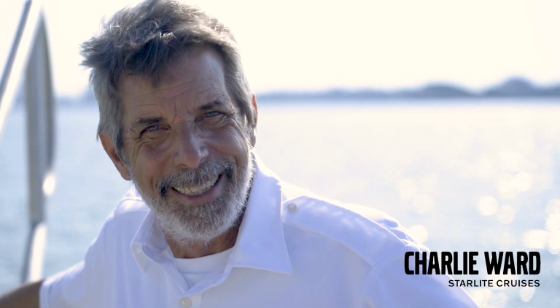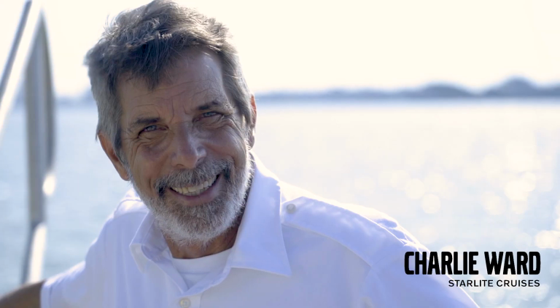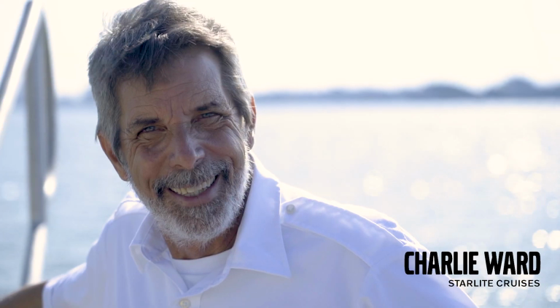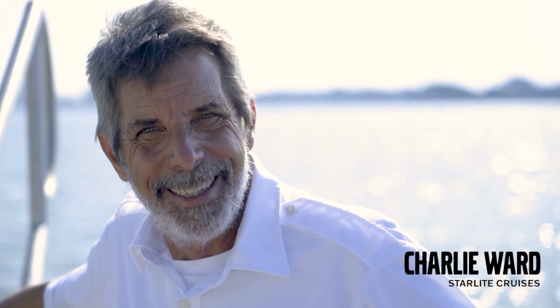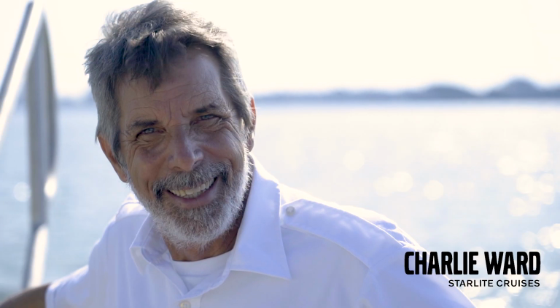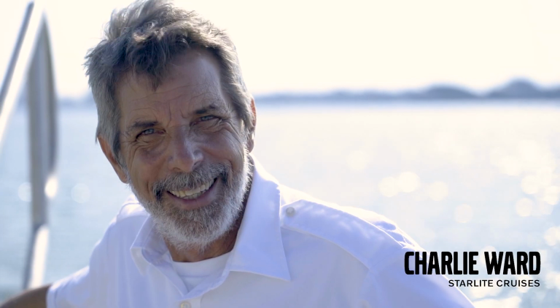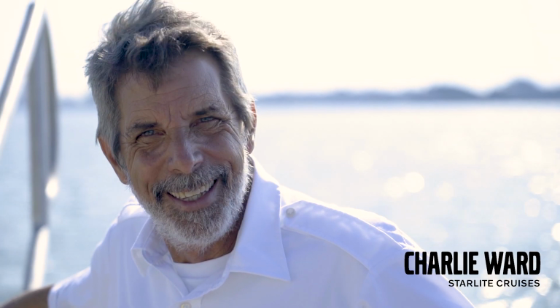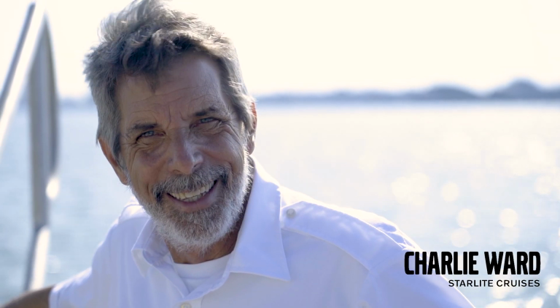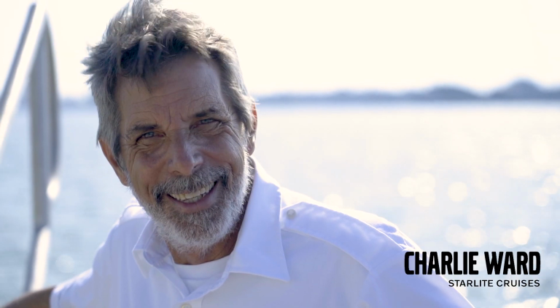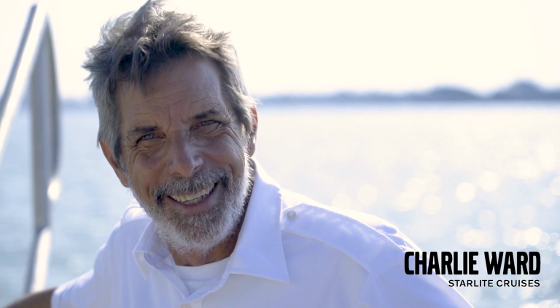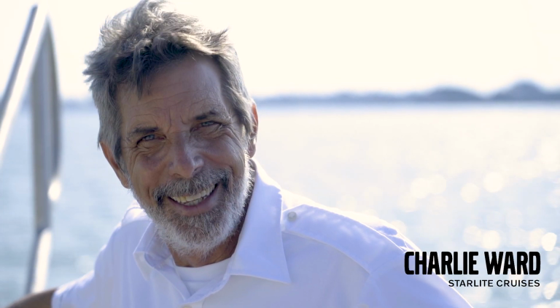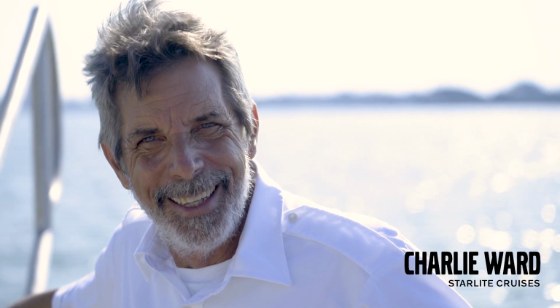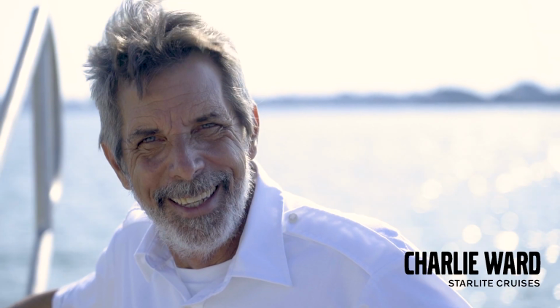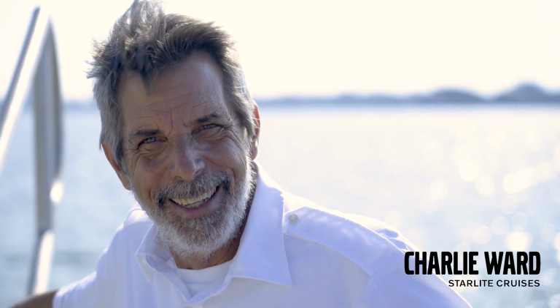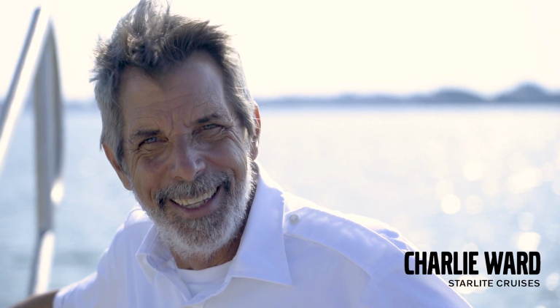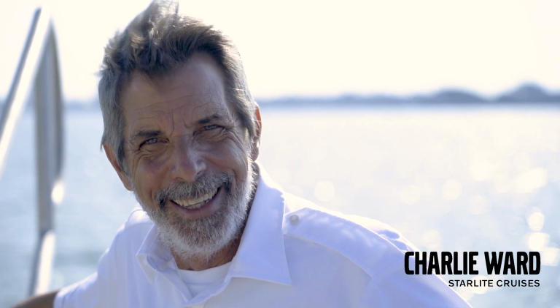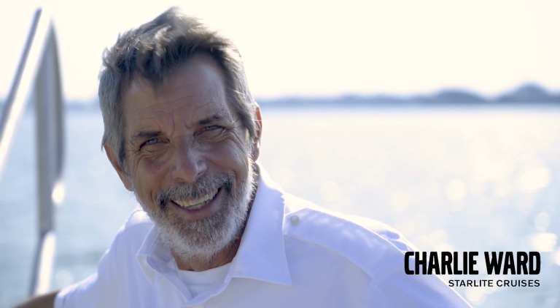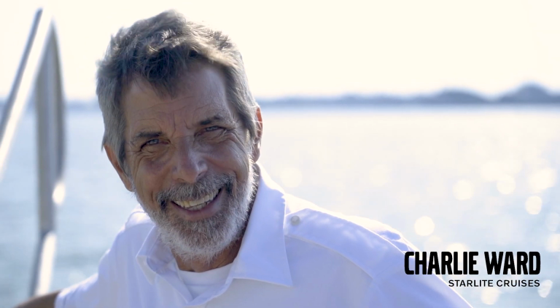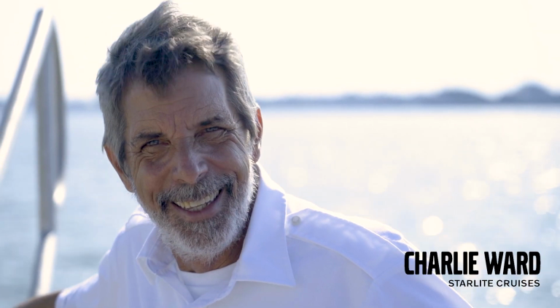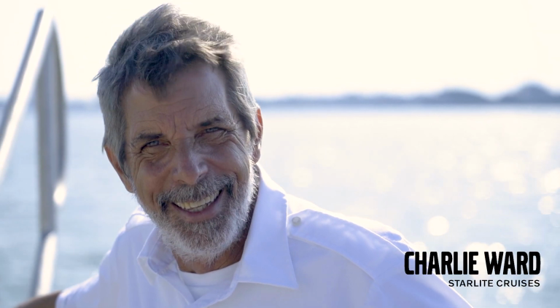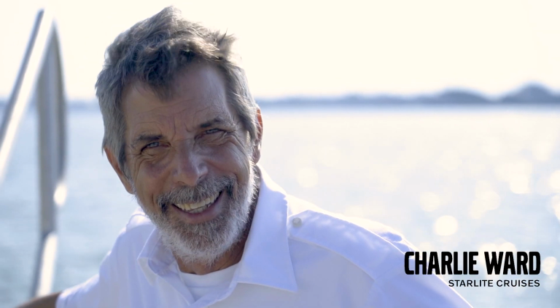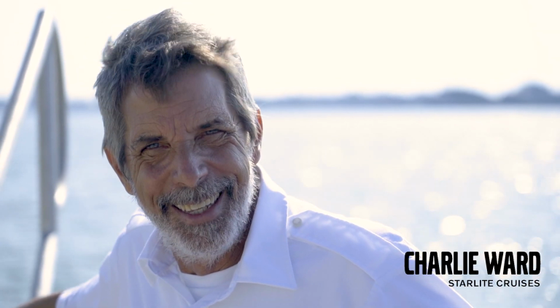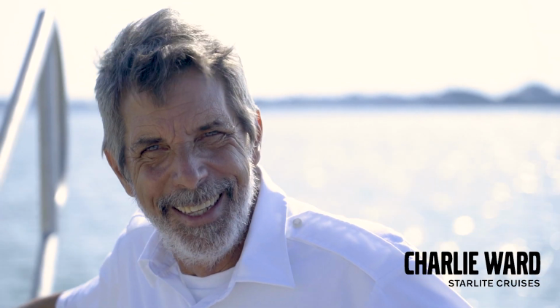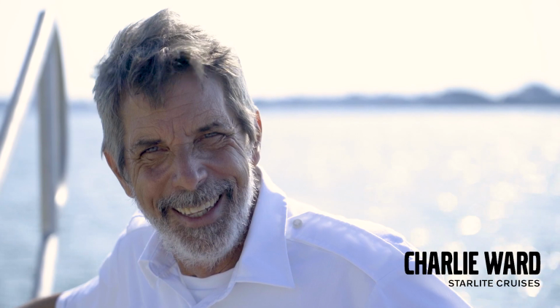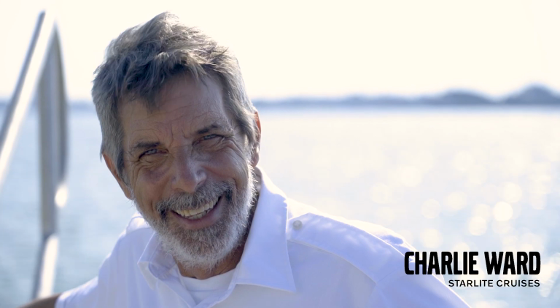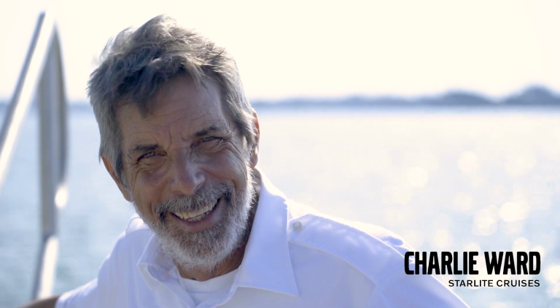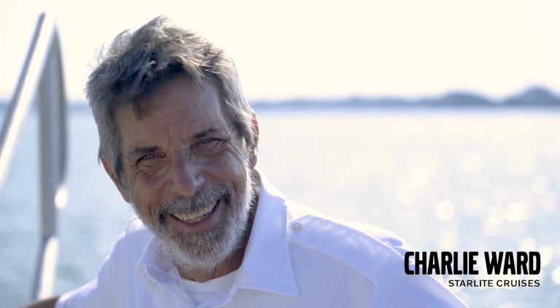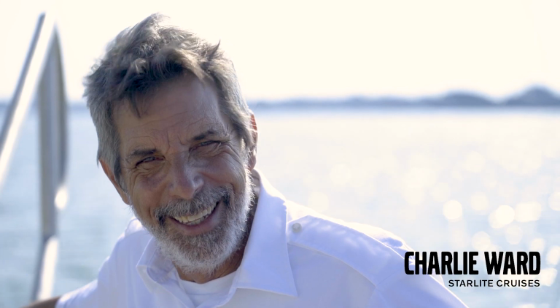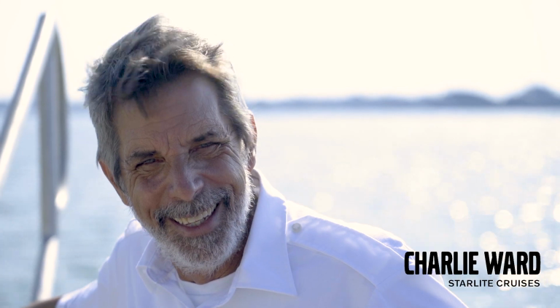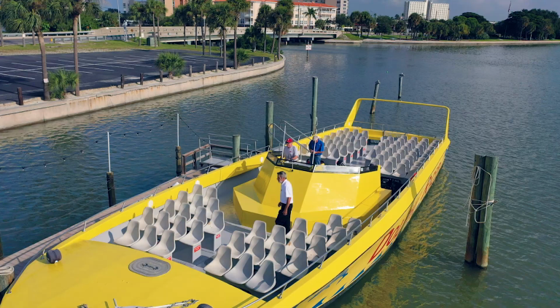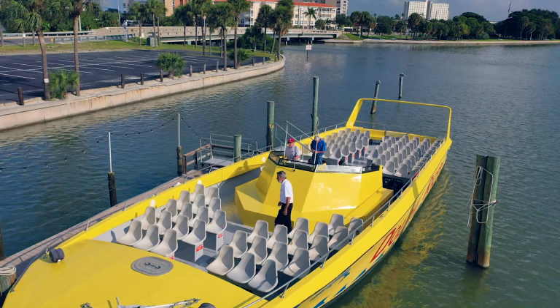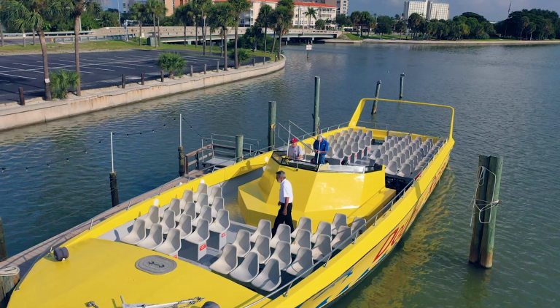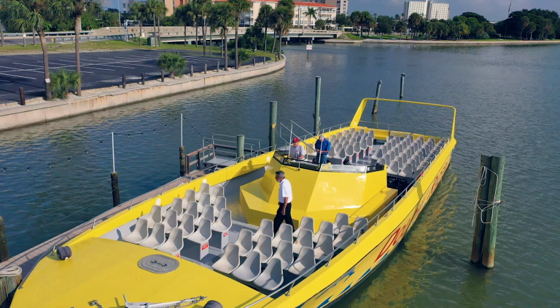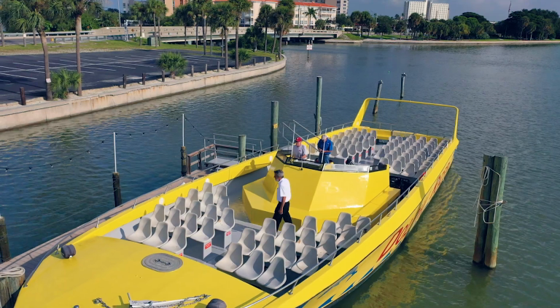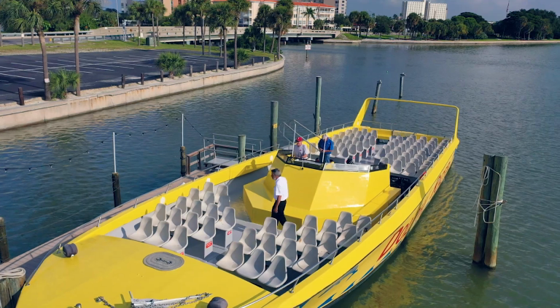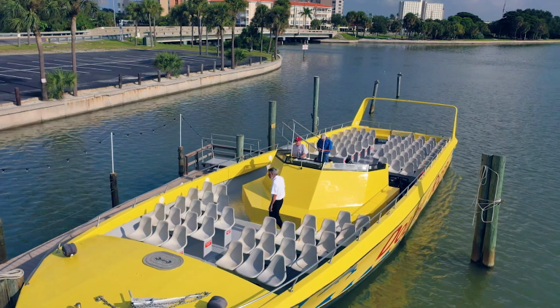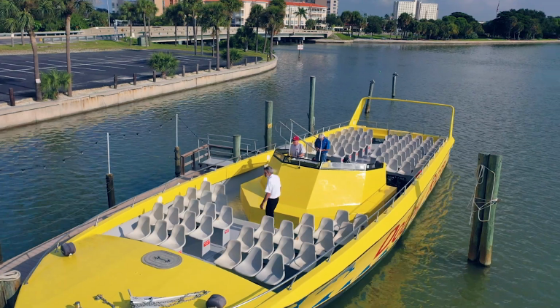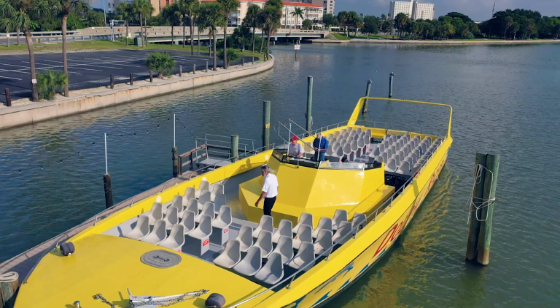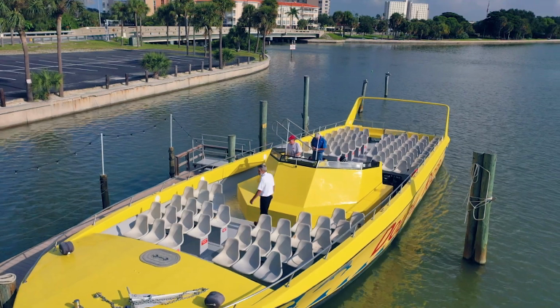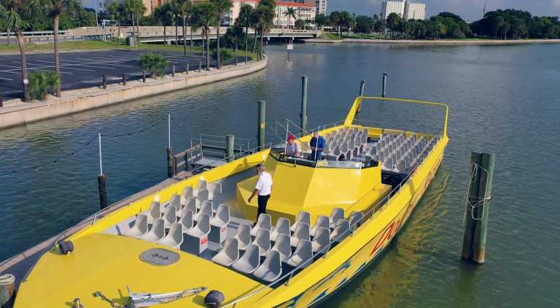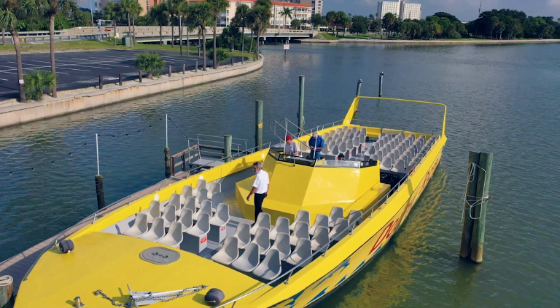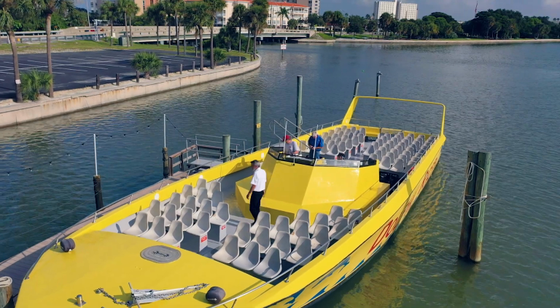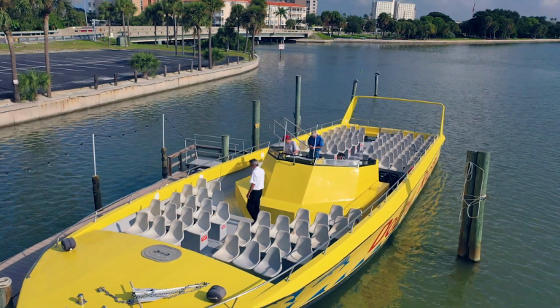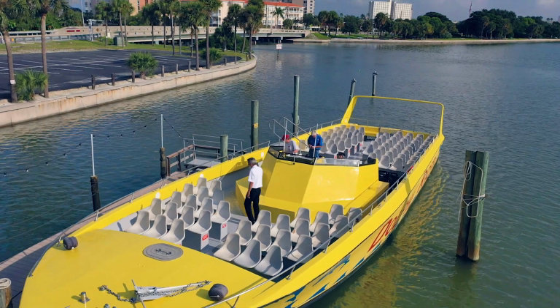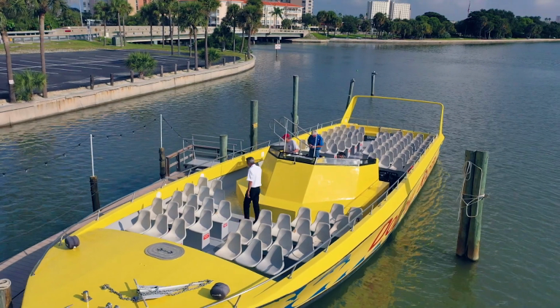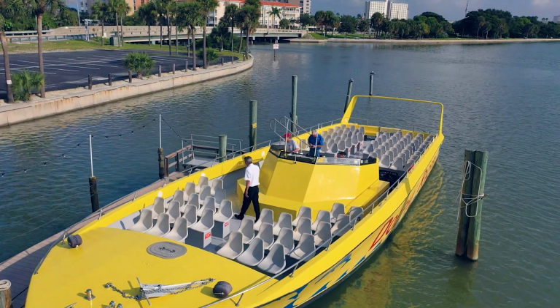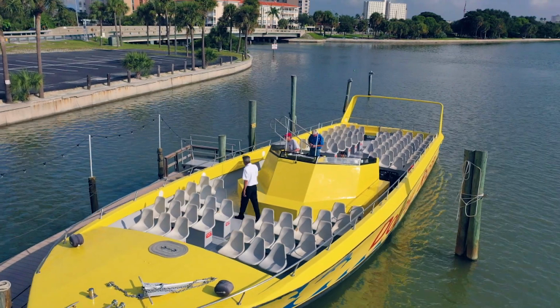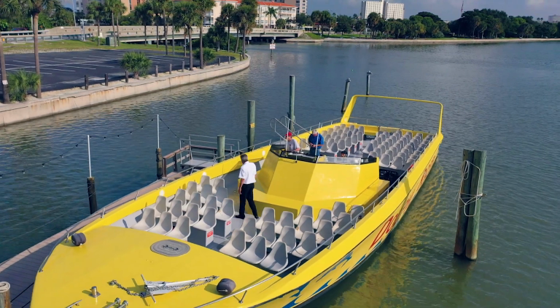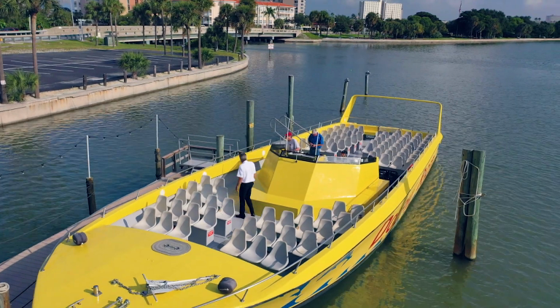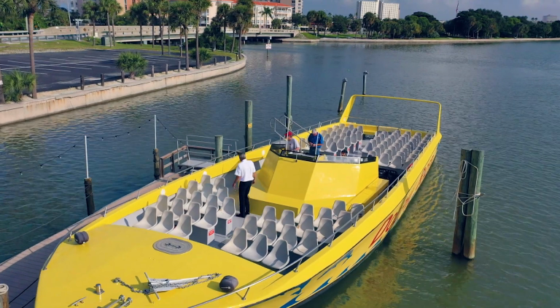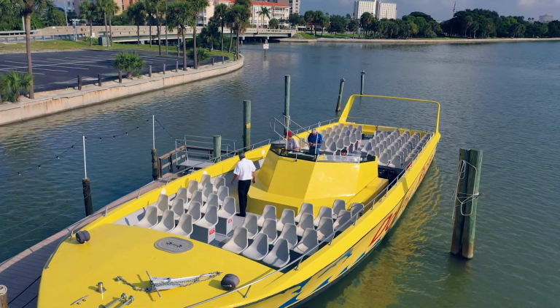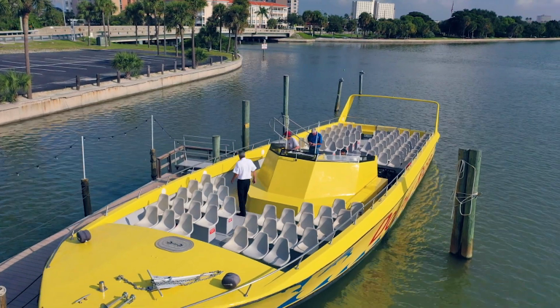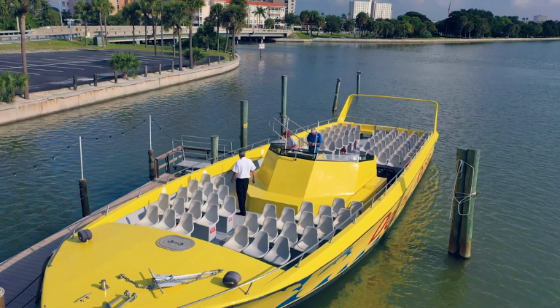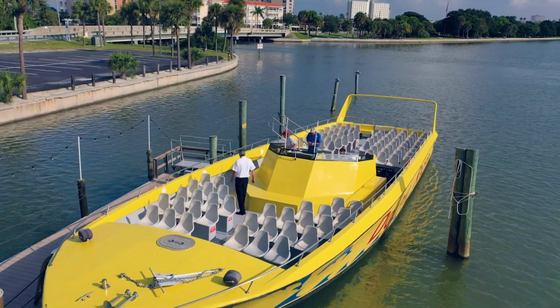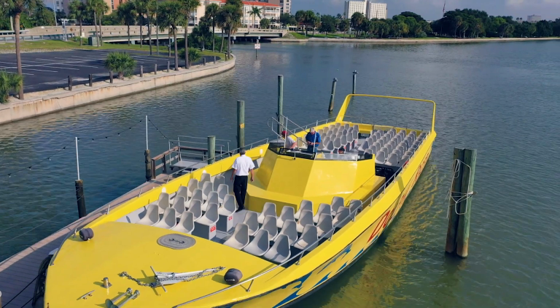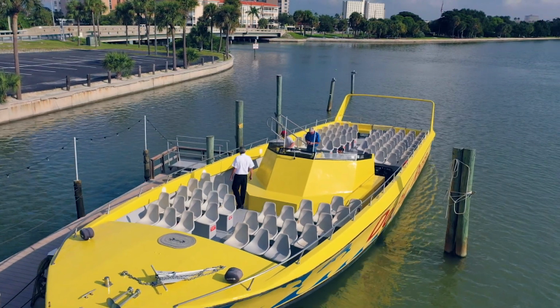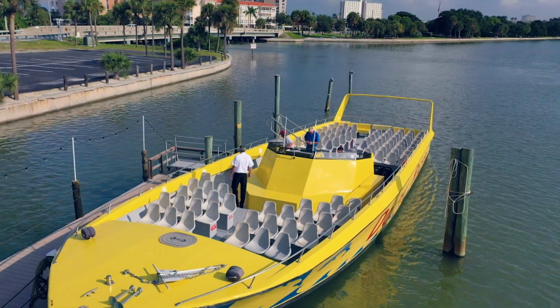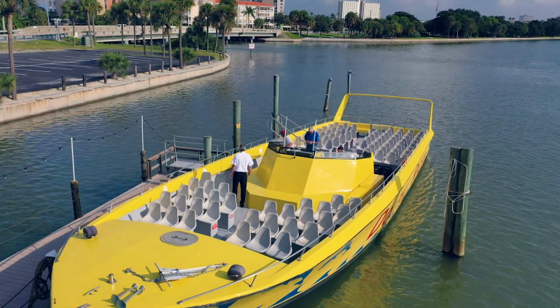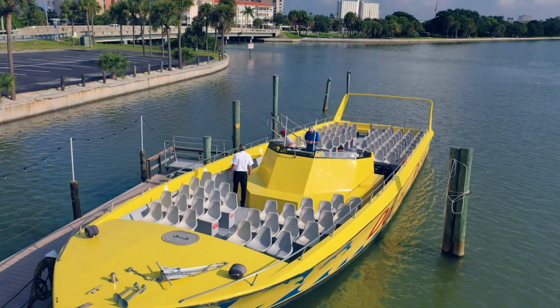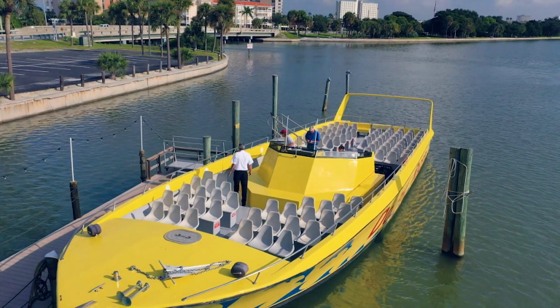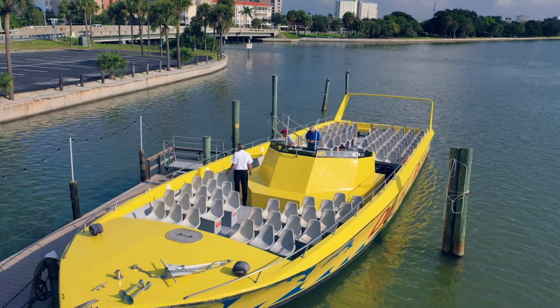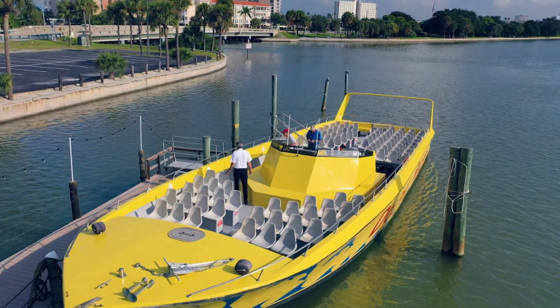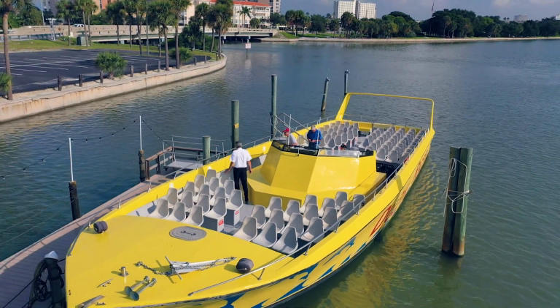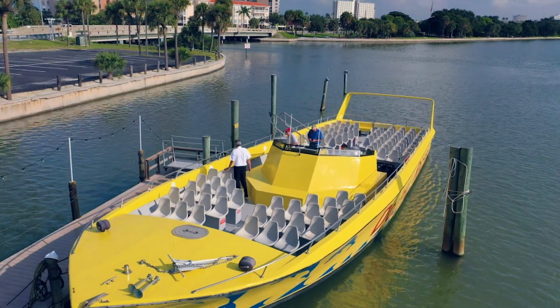My name is Charlie Ward. I work with Starlight Cruises and we operate a various number of vessels, including the Dolphin Racer.